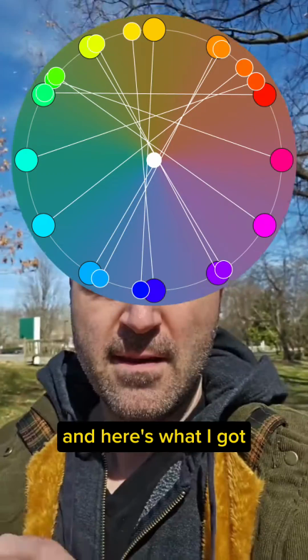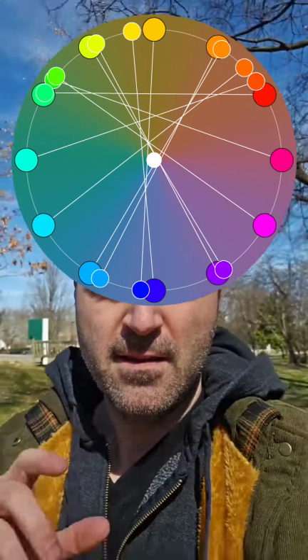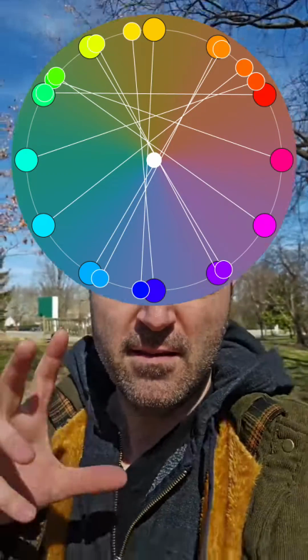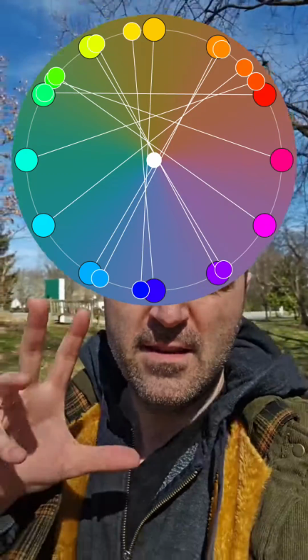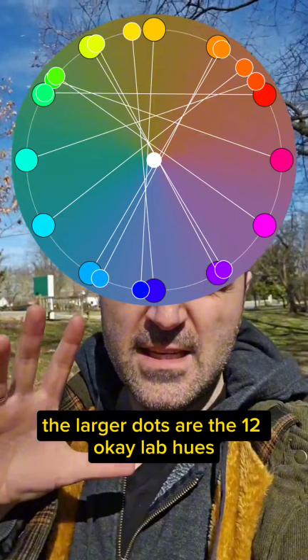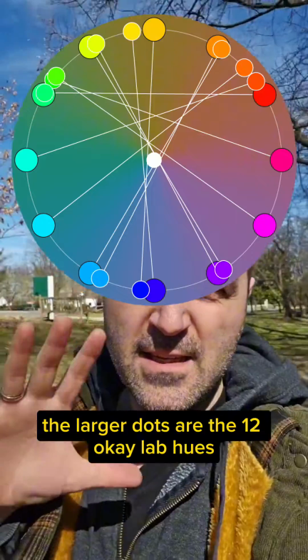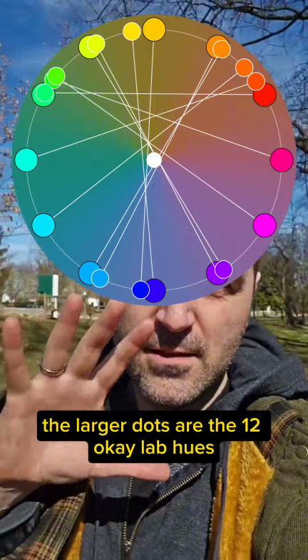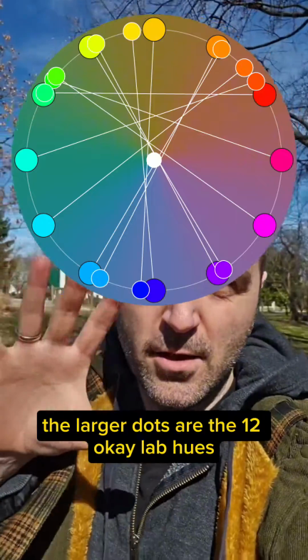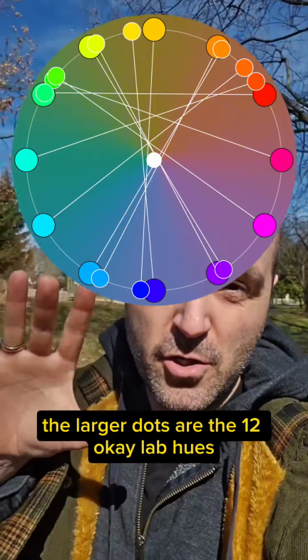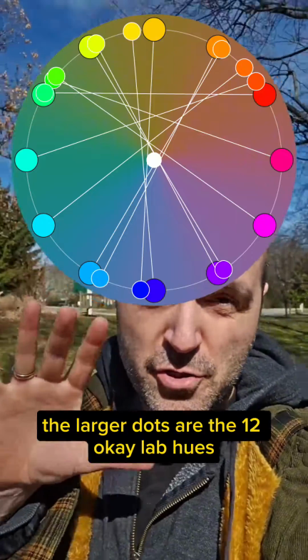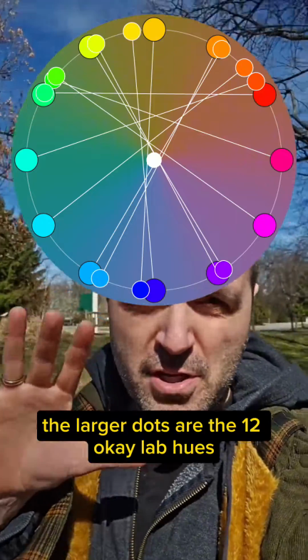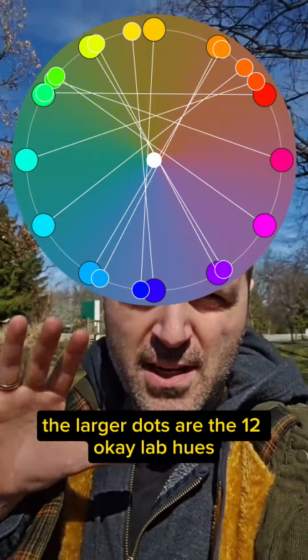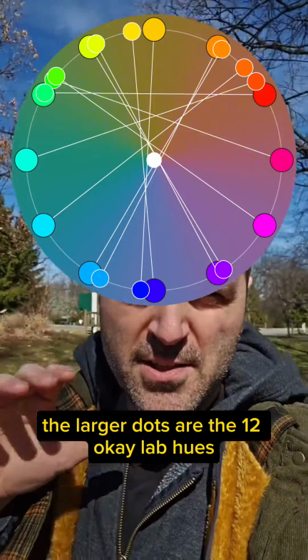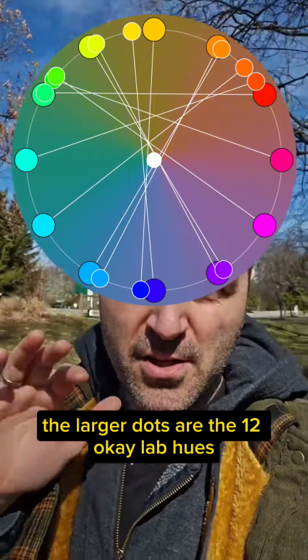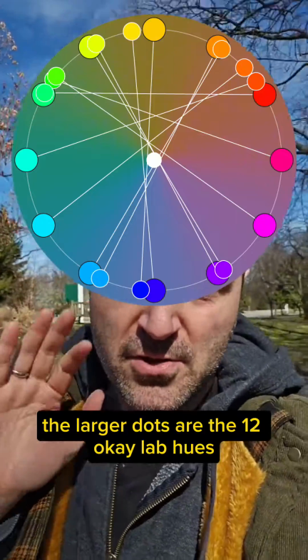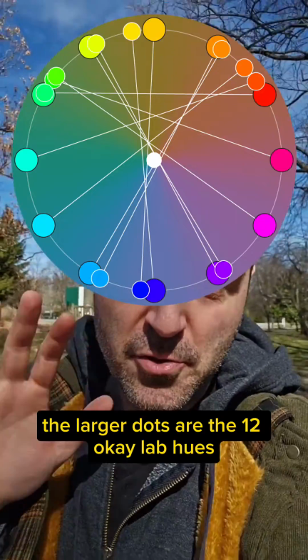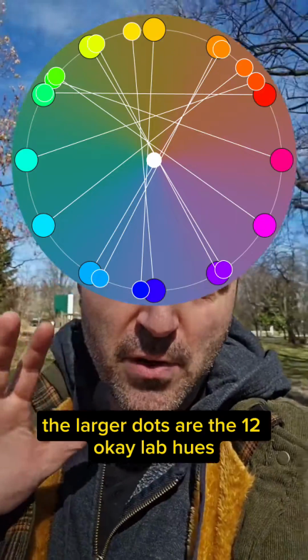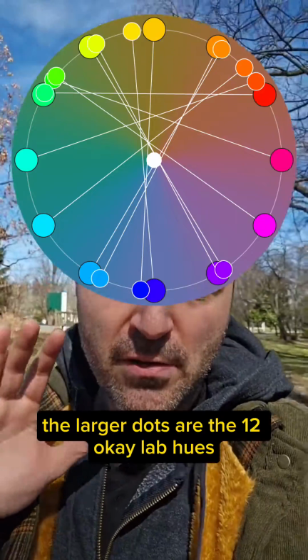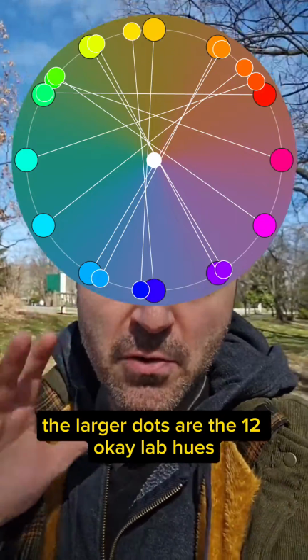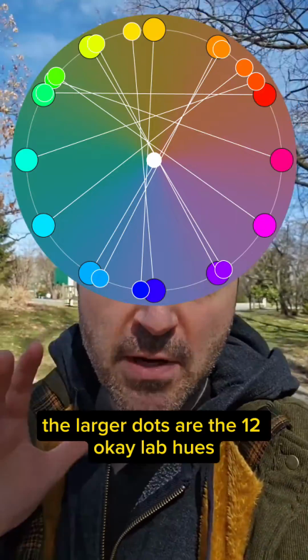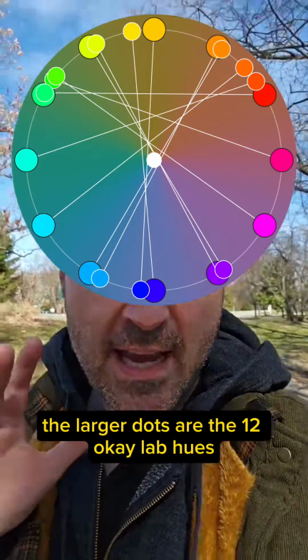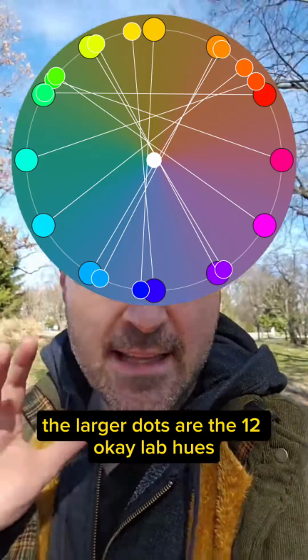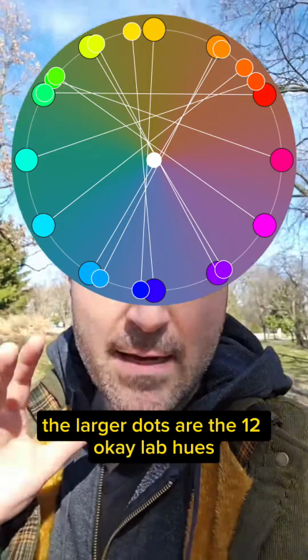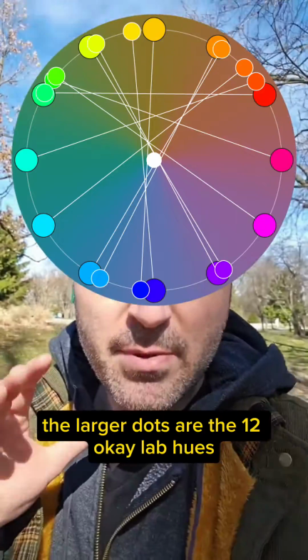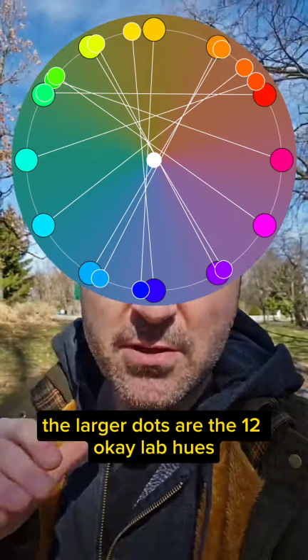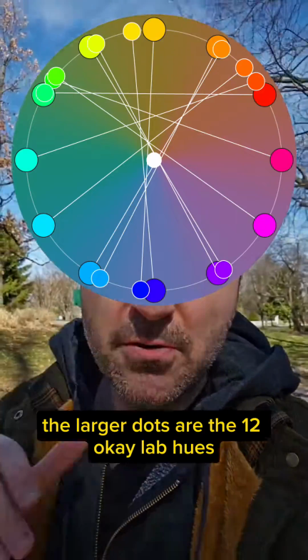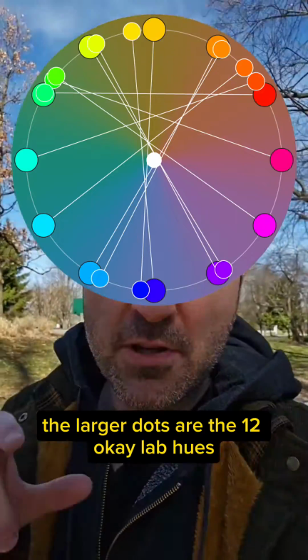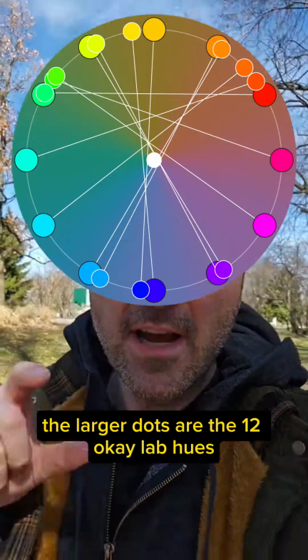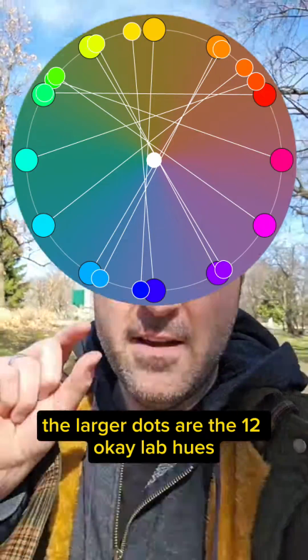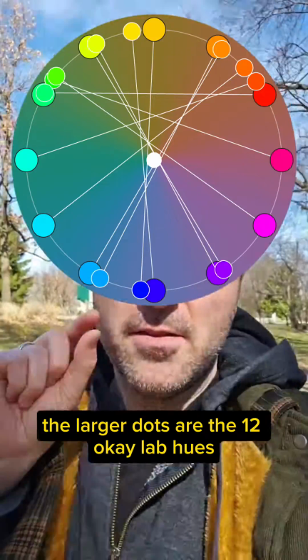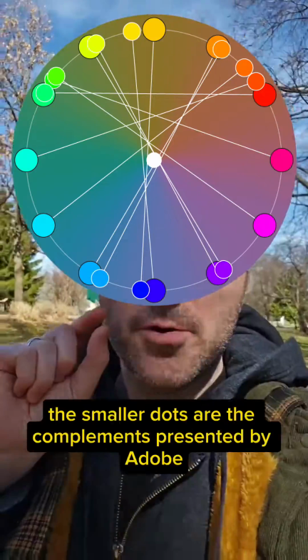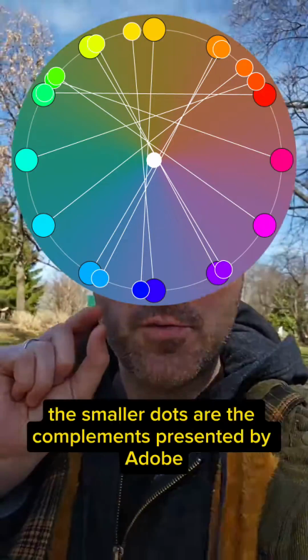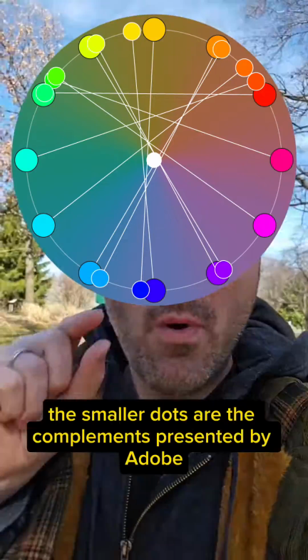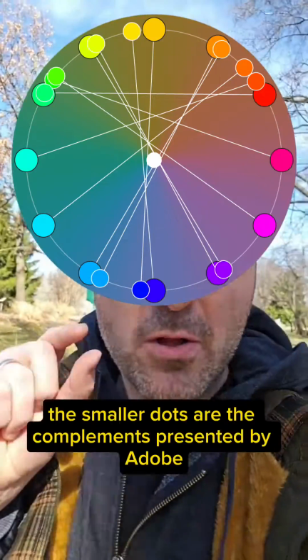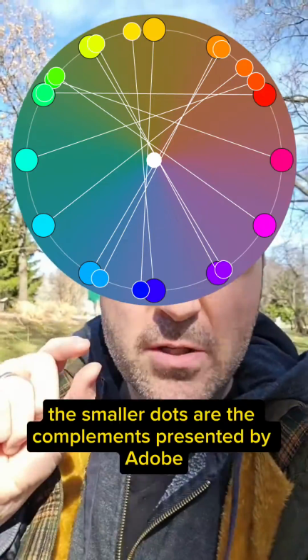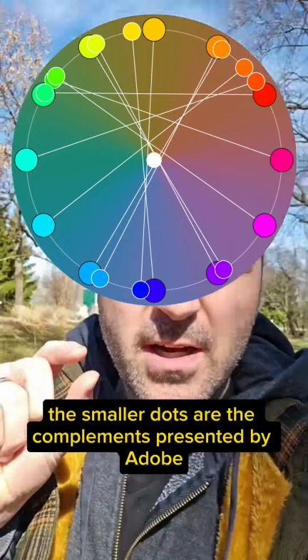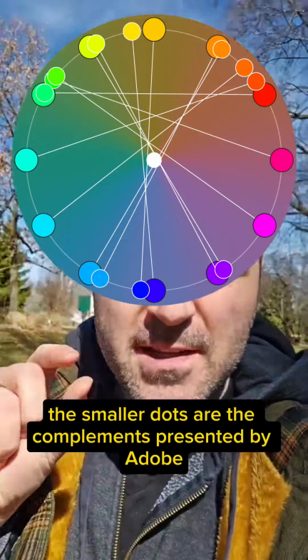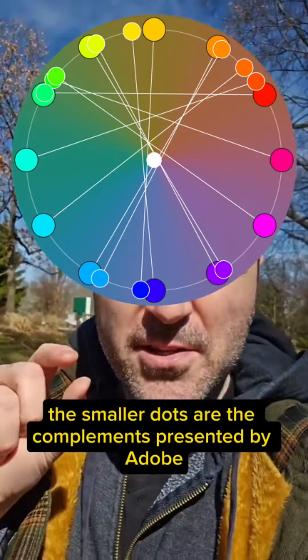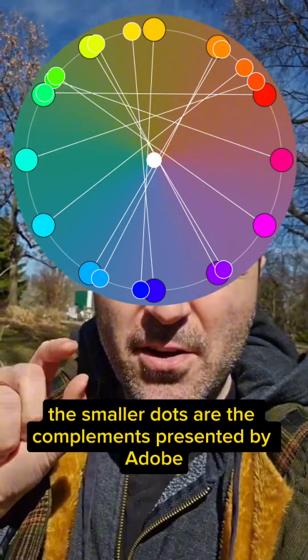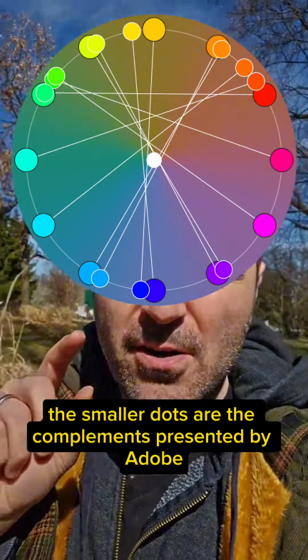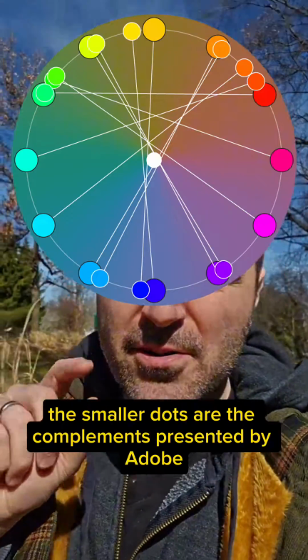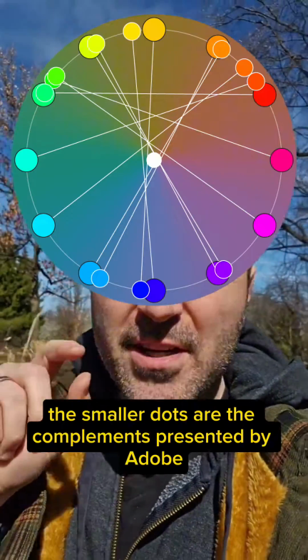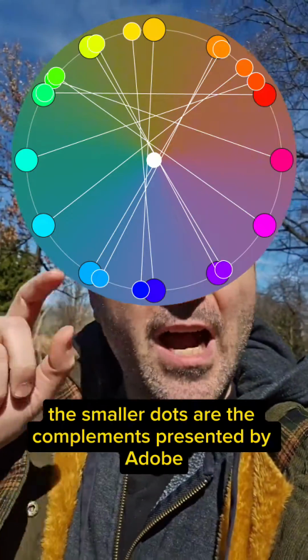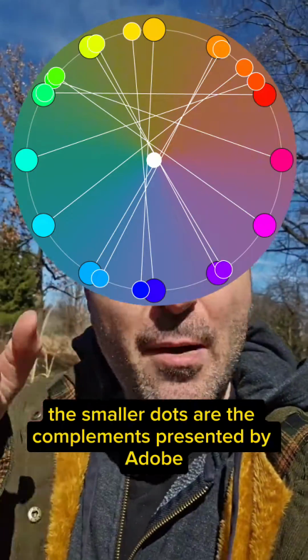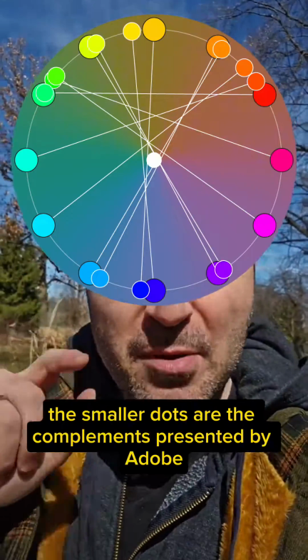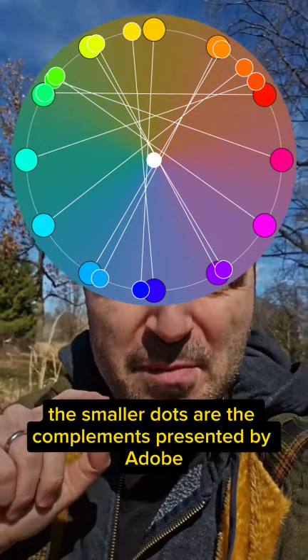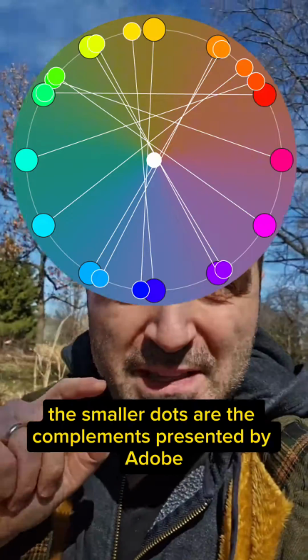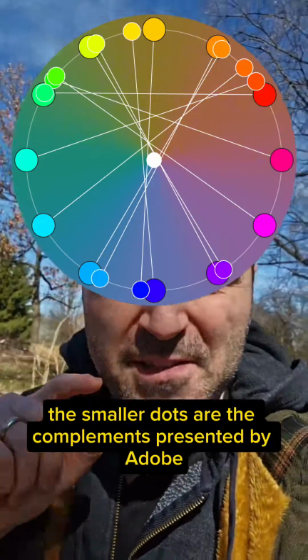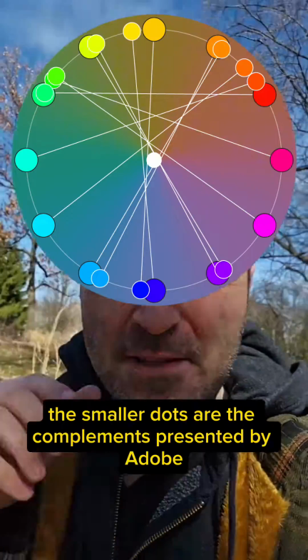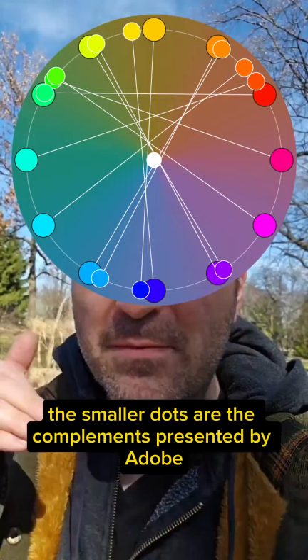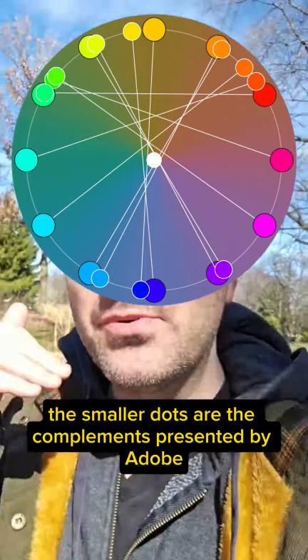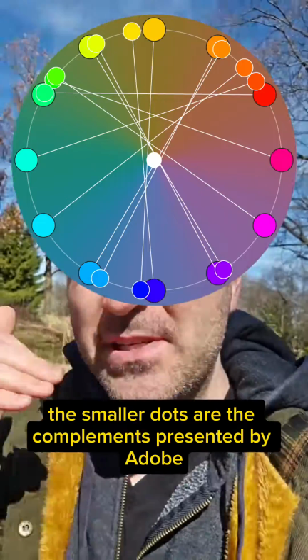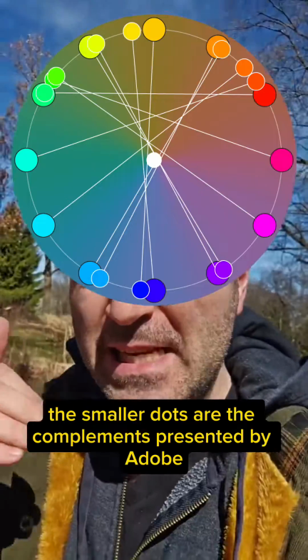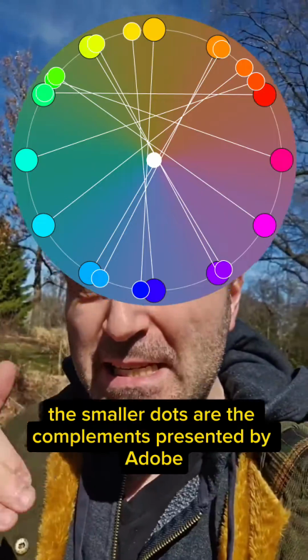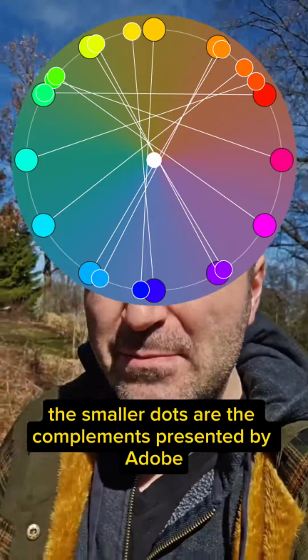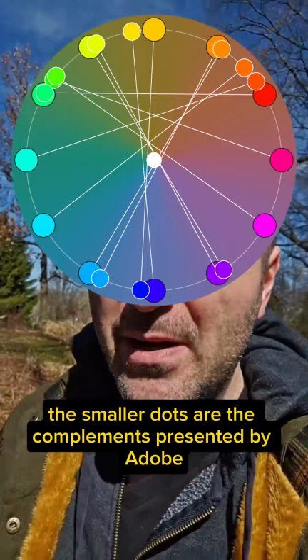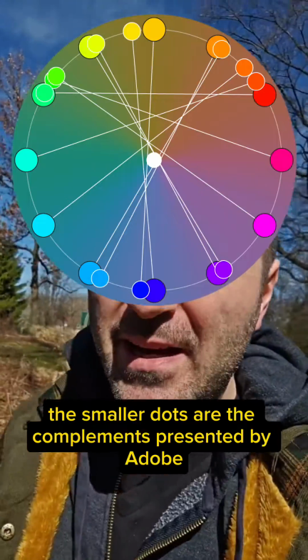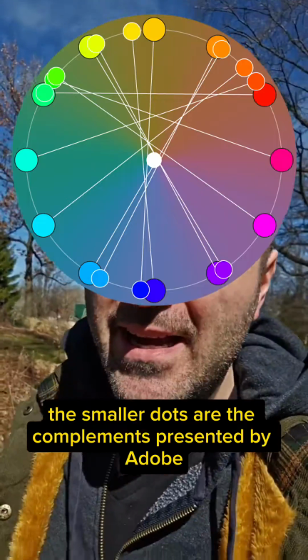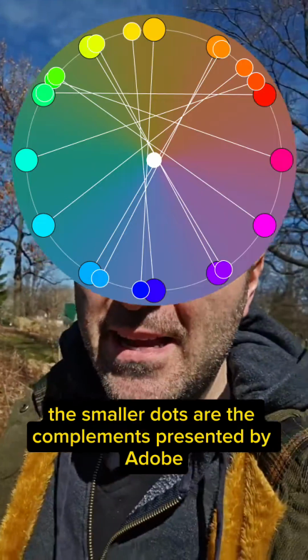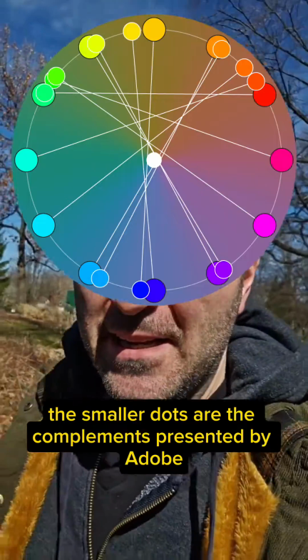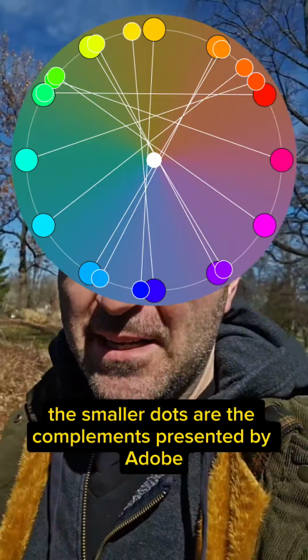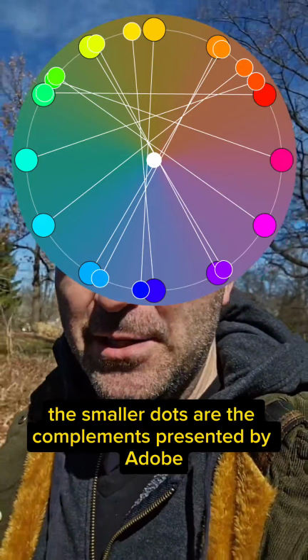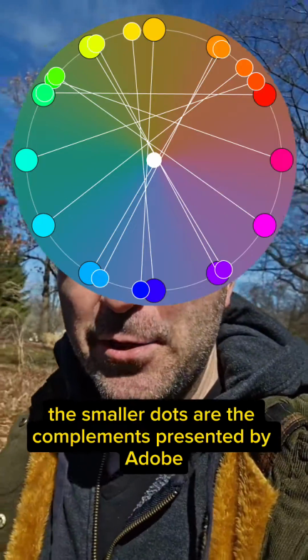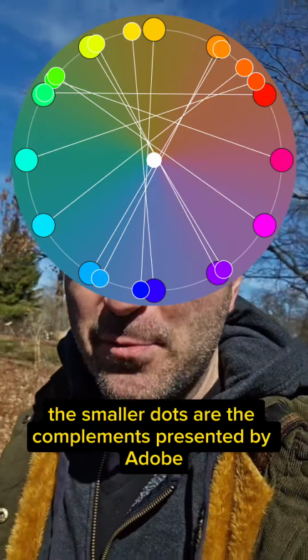The larger dots are the 12 OKLab hues. The smaller dots are the complements presented by Adobe.